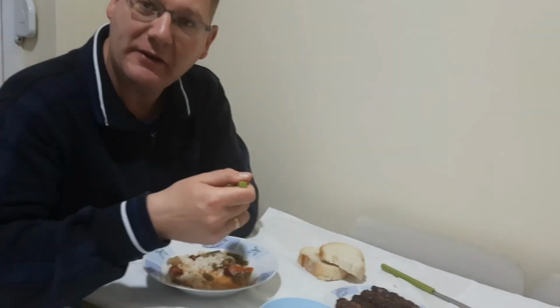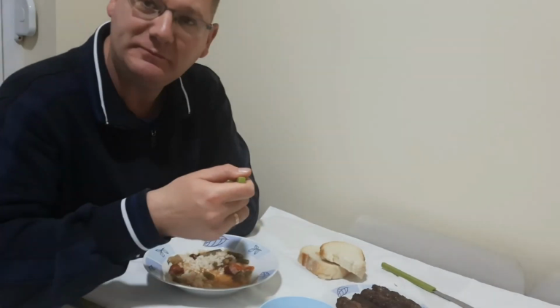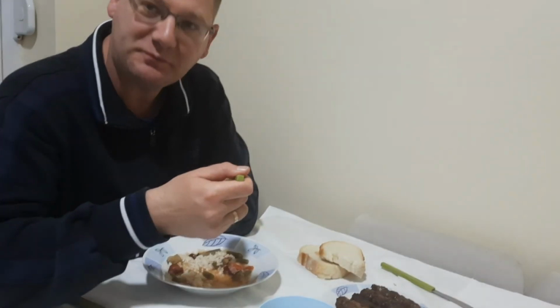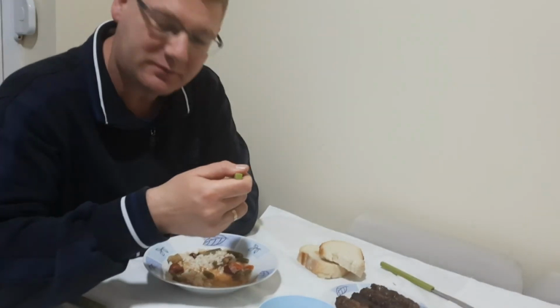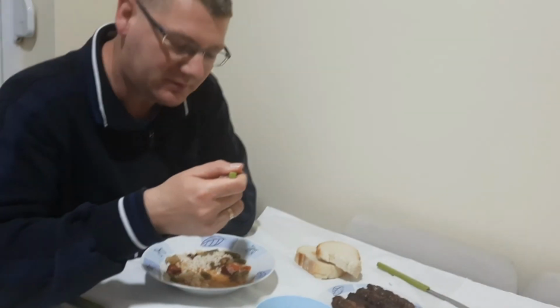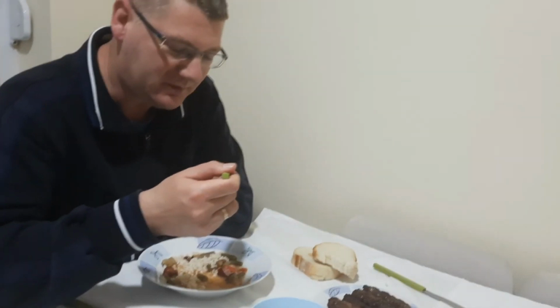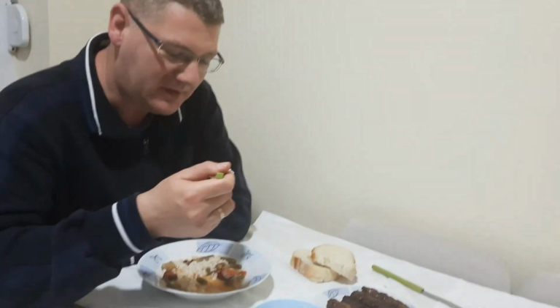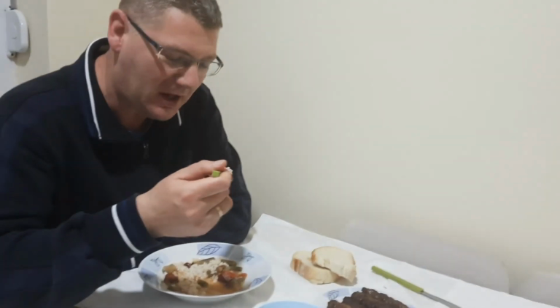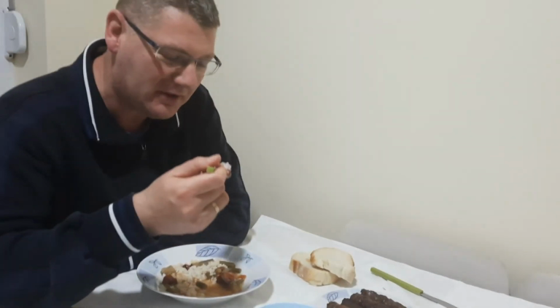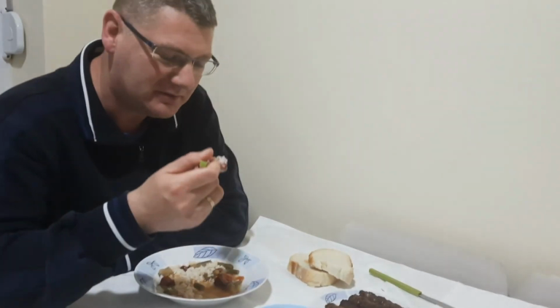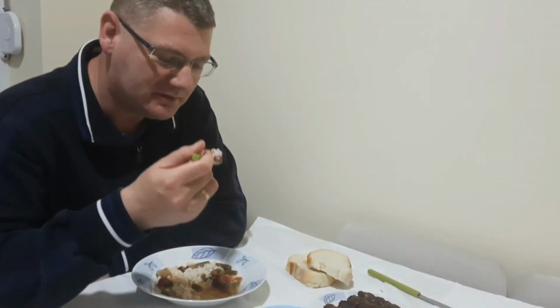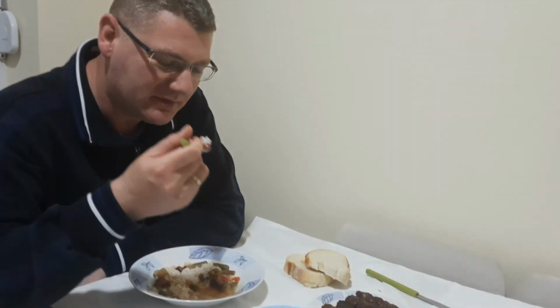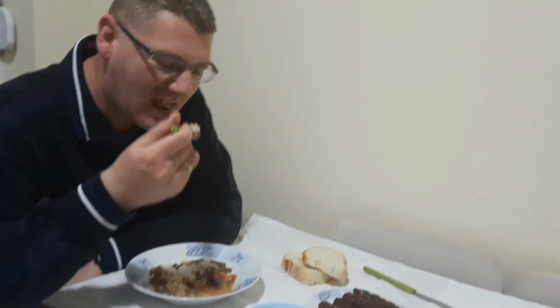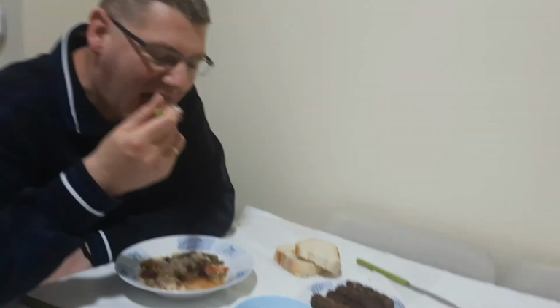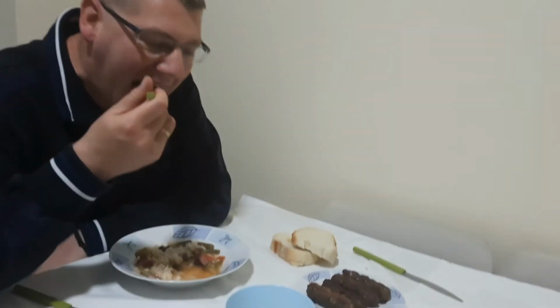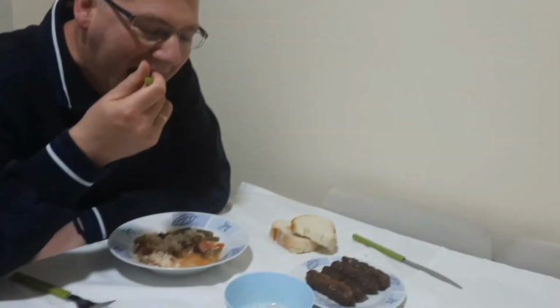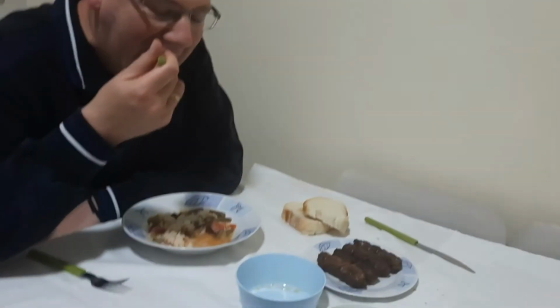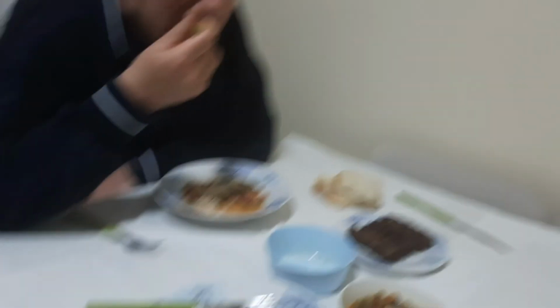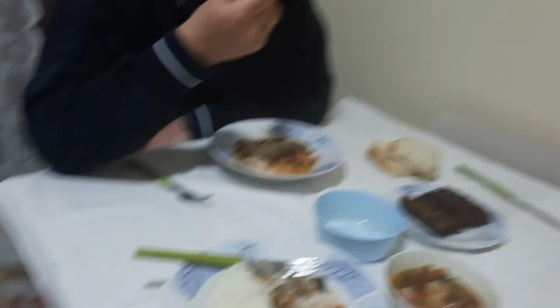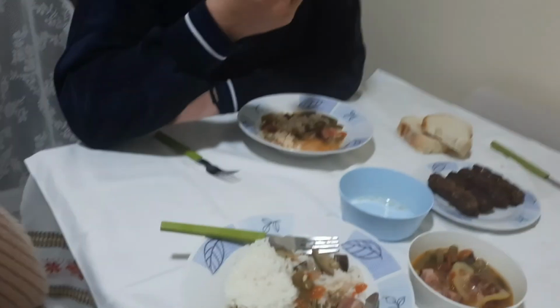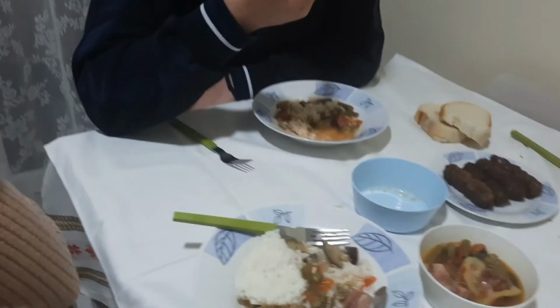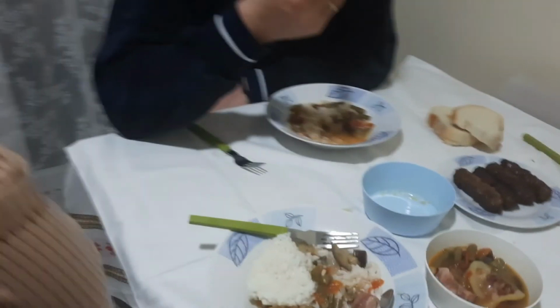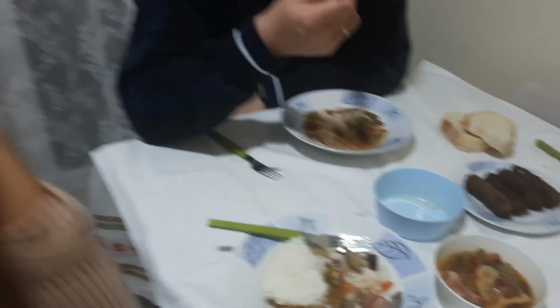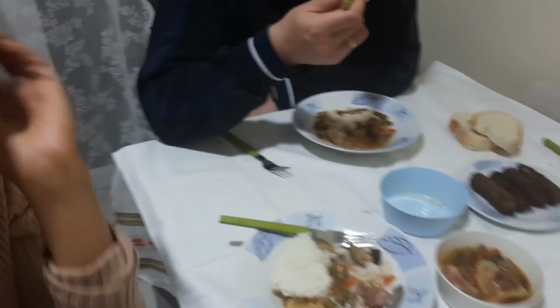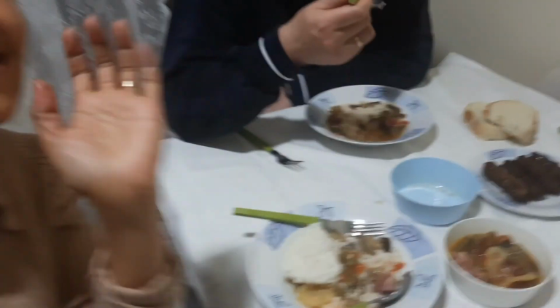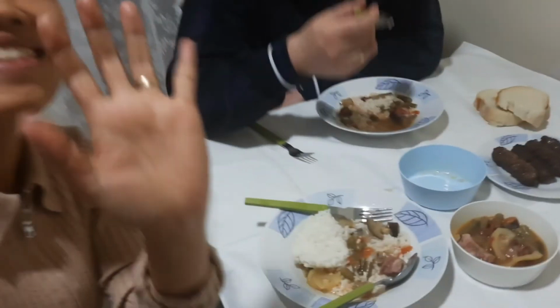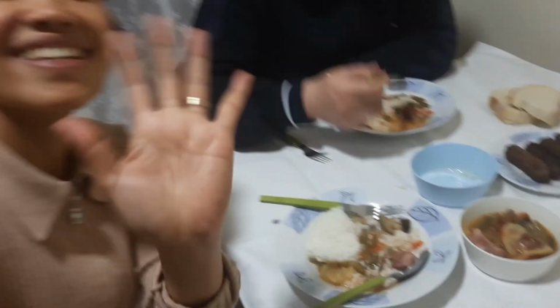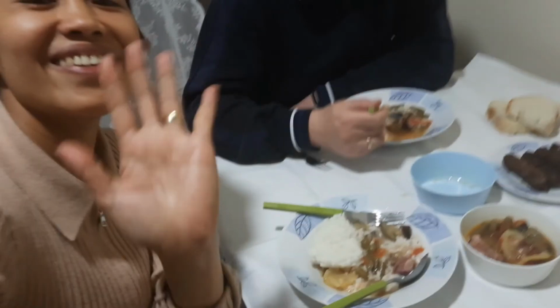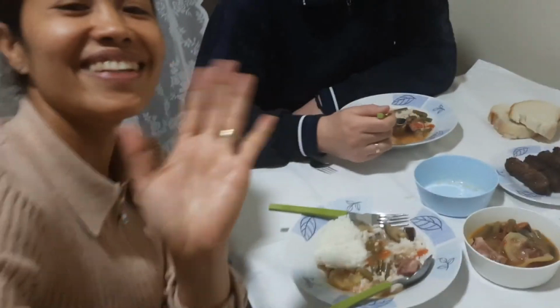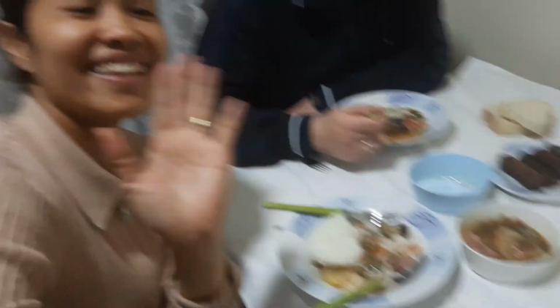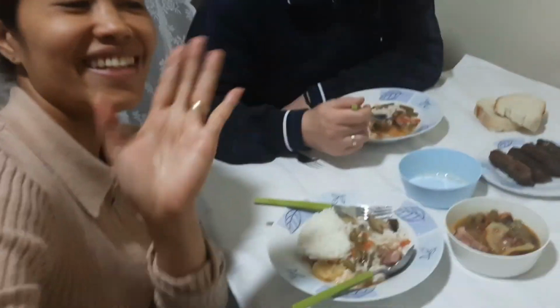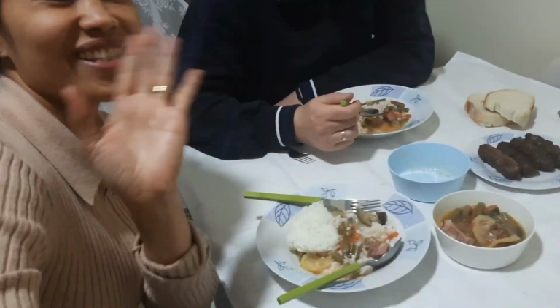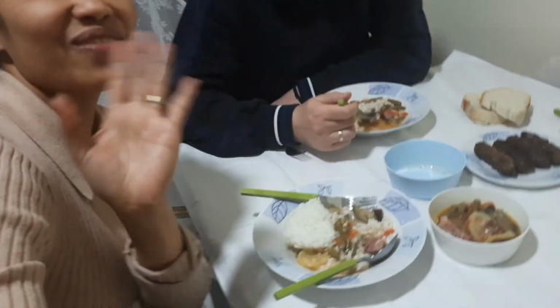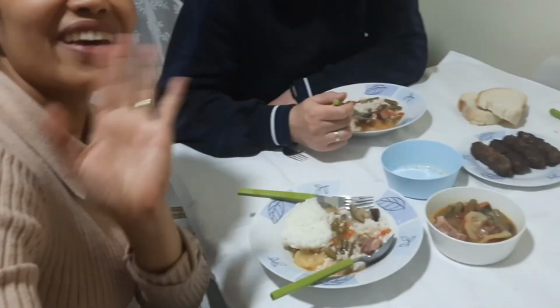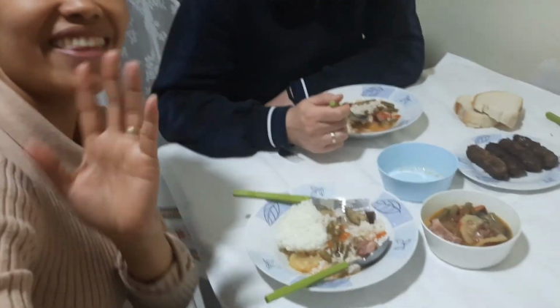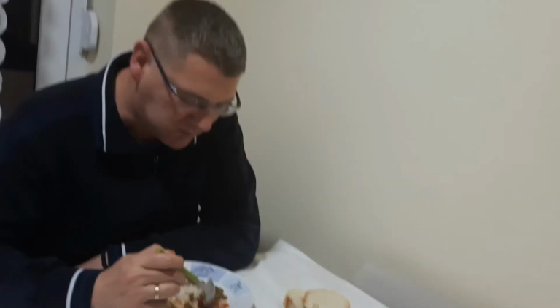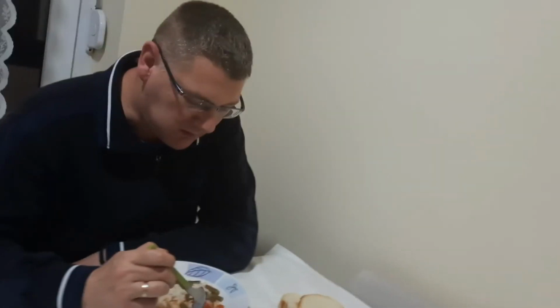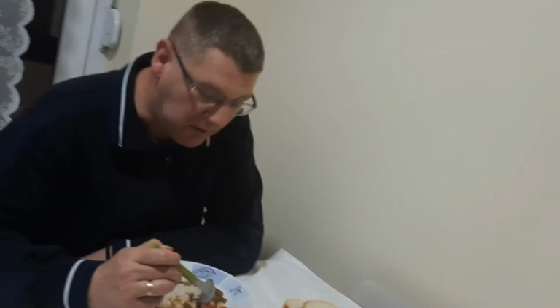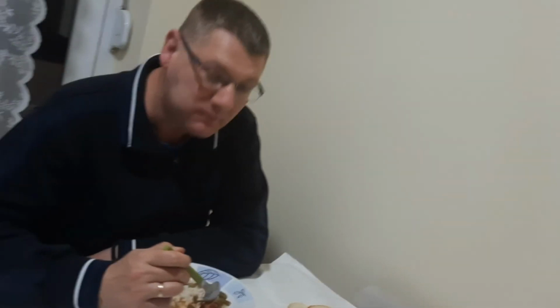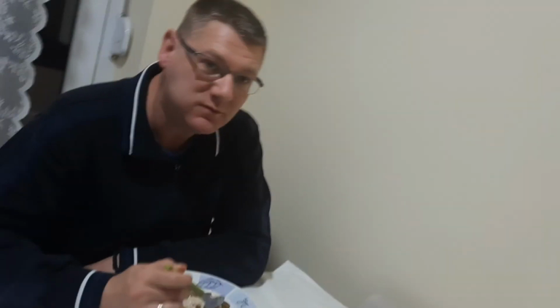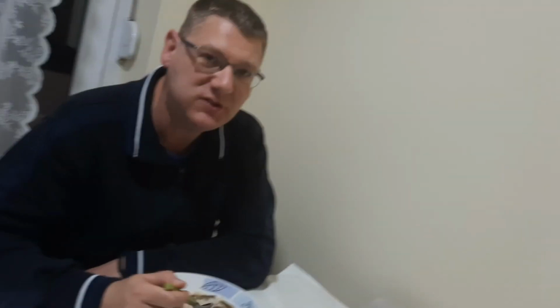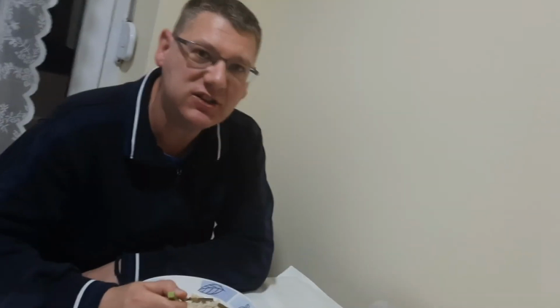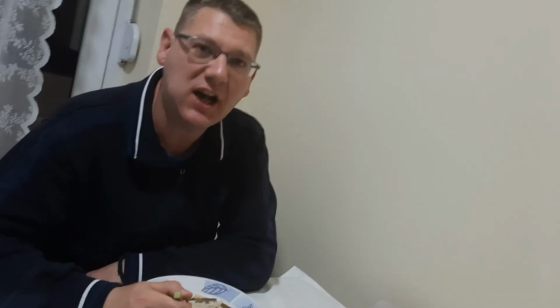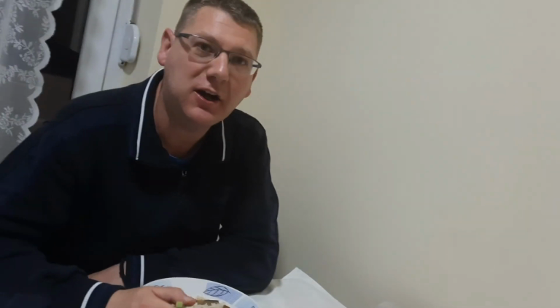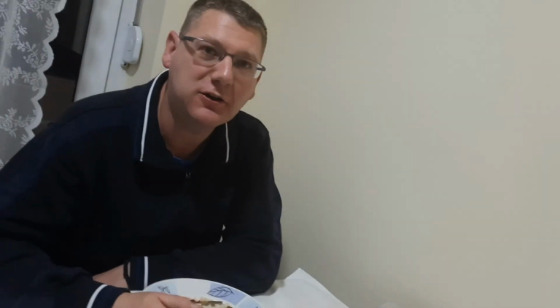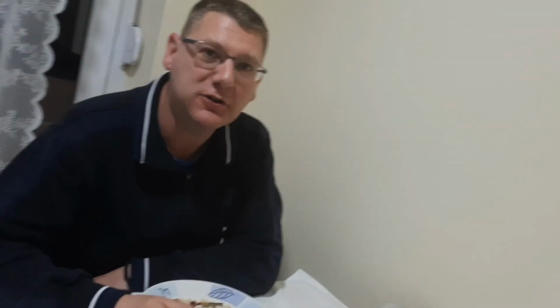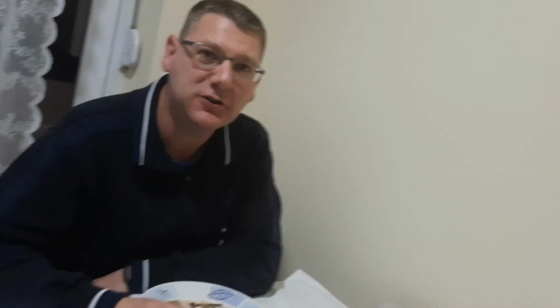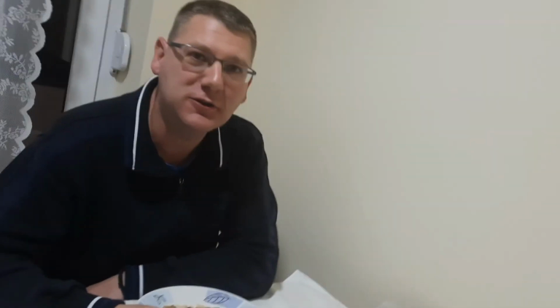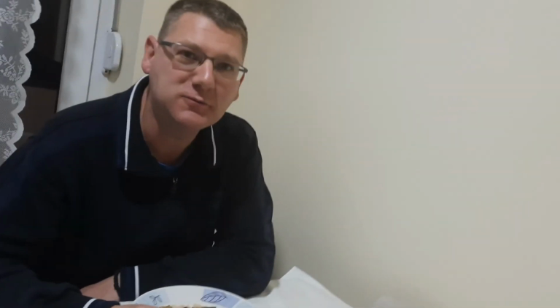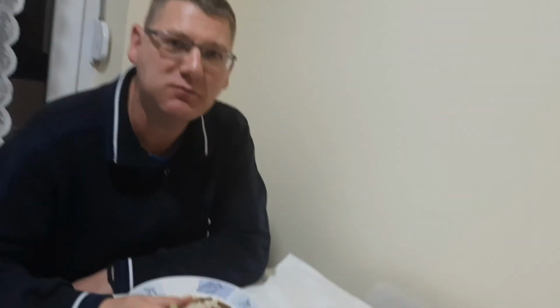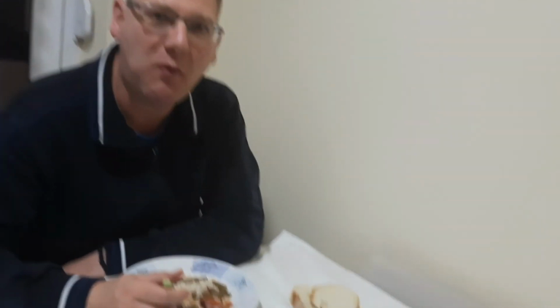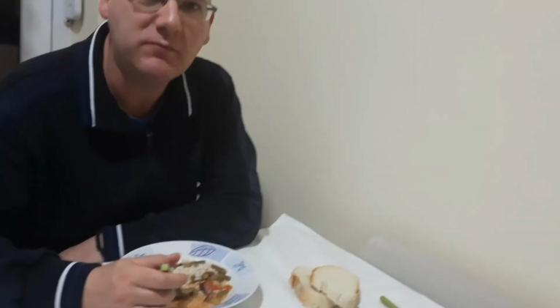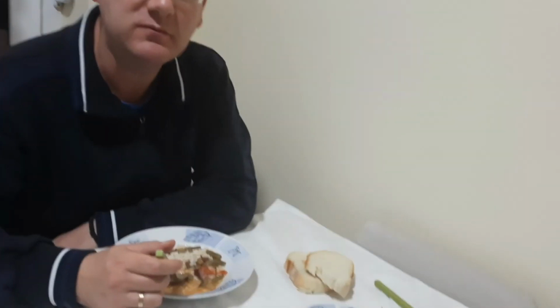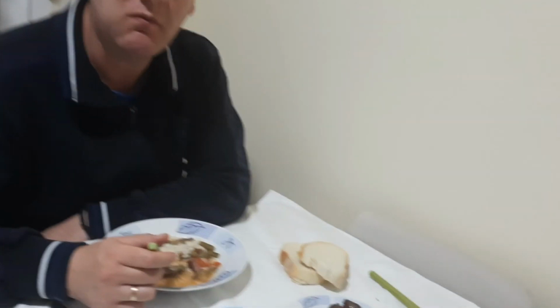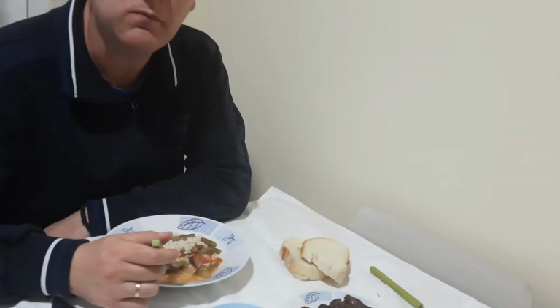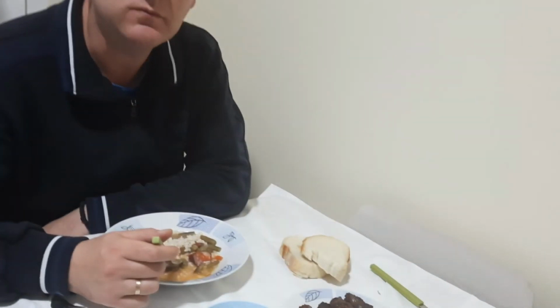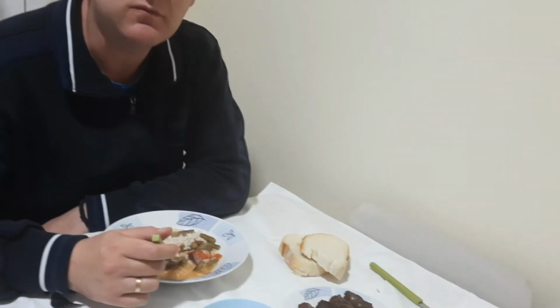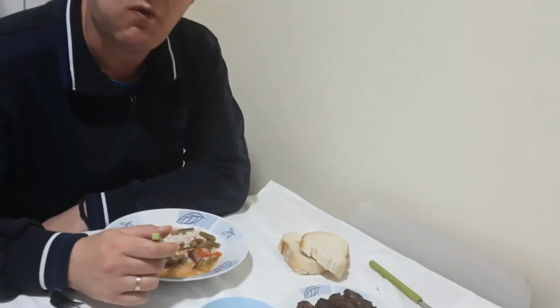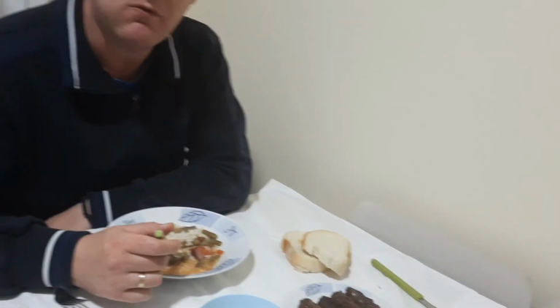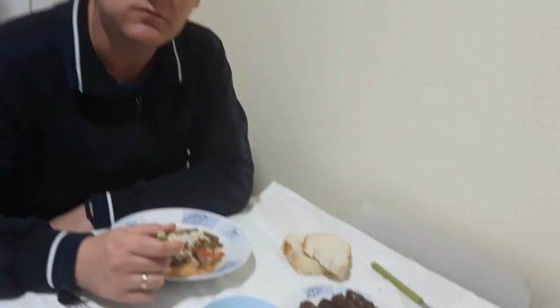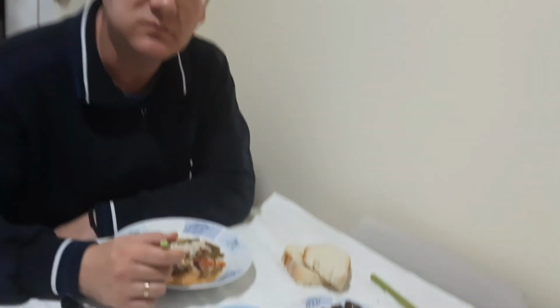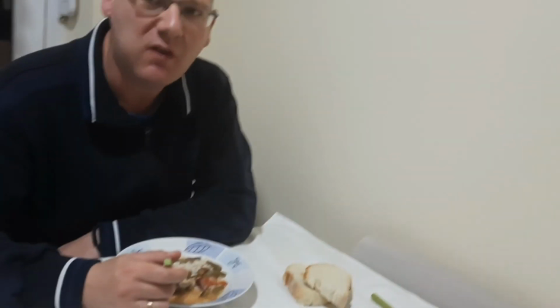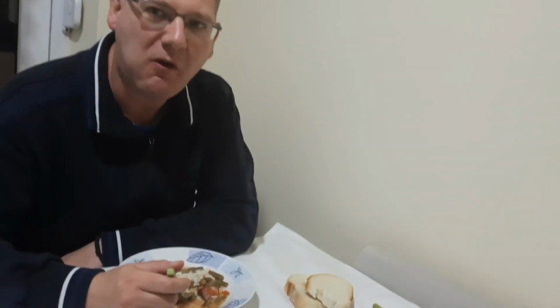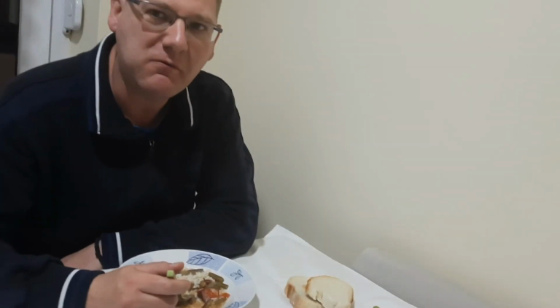Prijatno! Prijatno, guys! See you in the next video! Ciao! Prijatno!